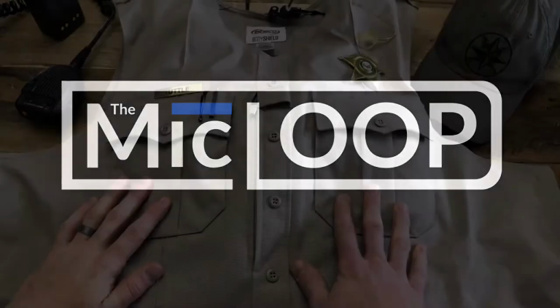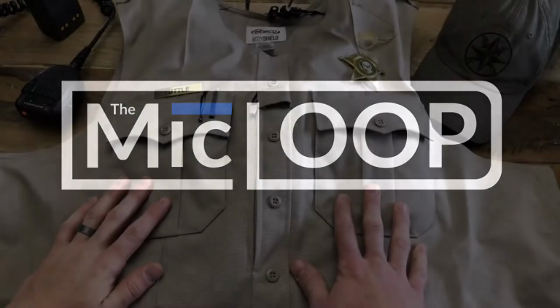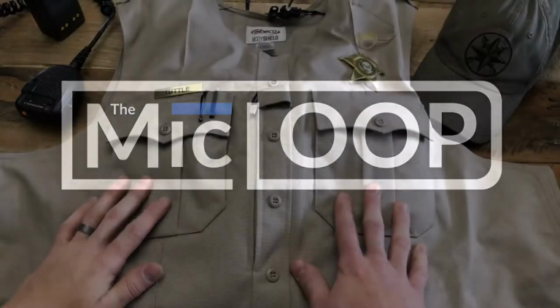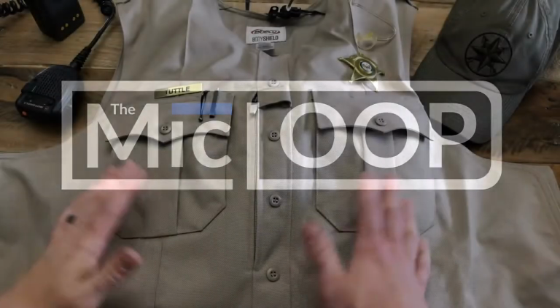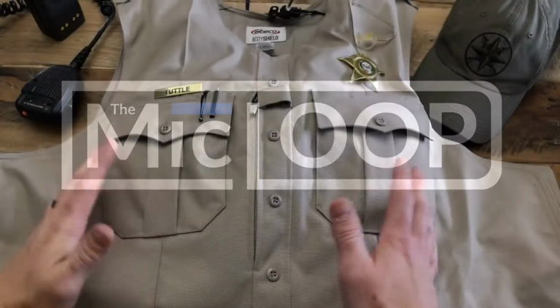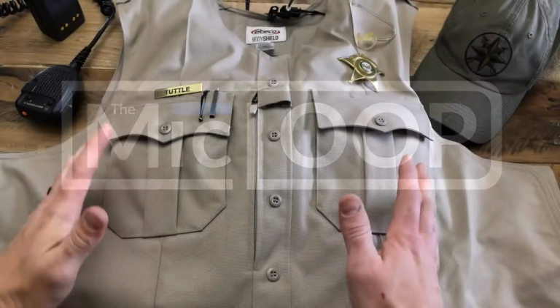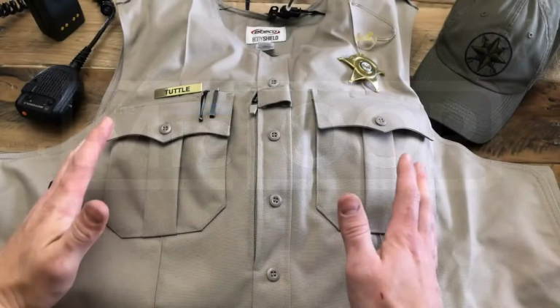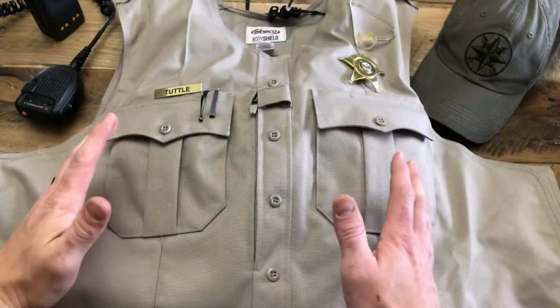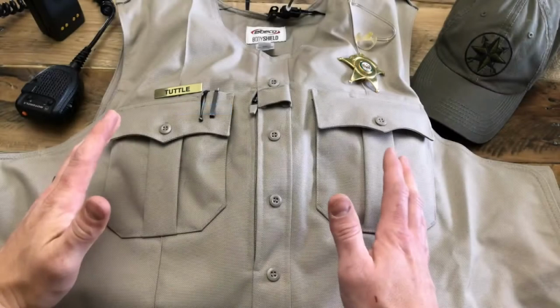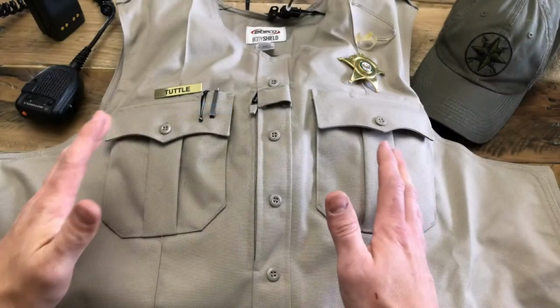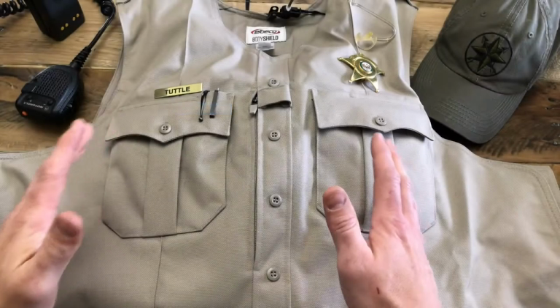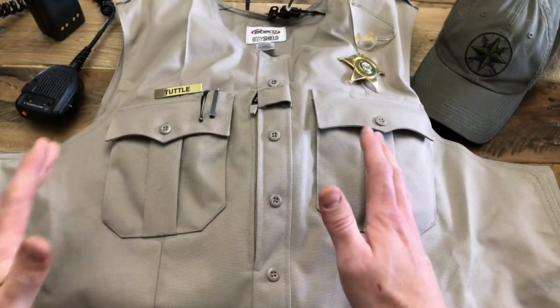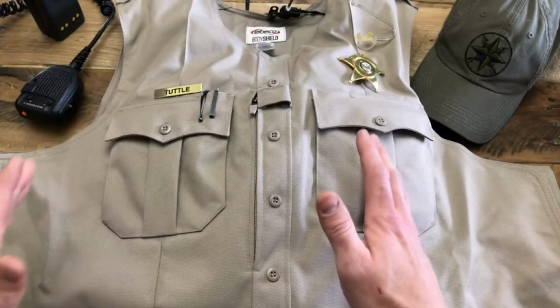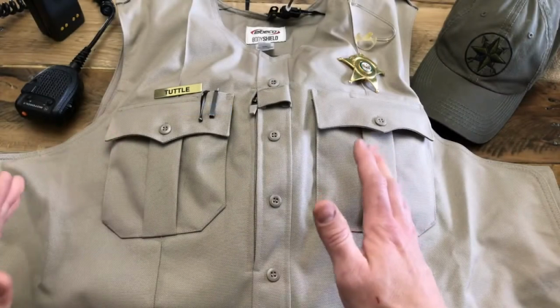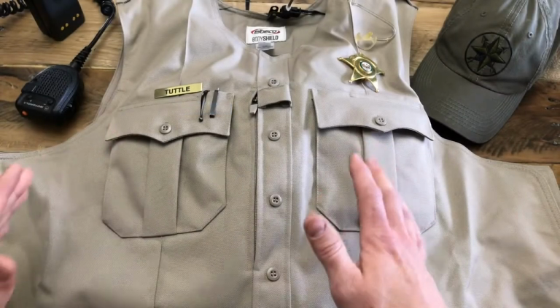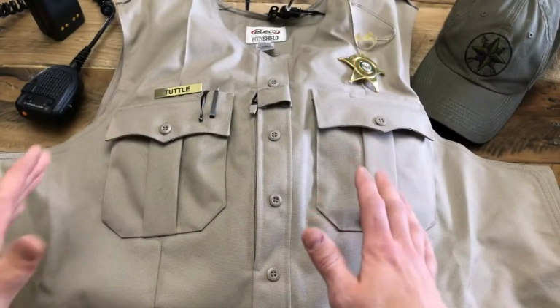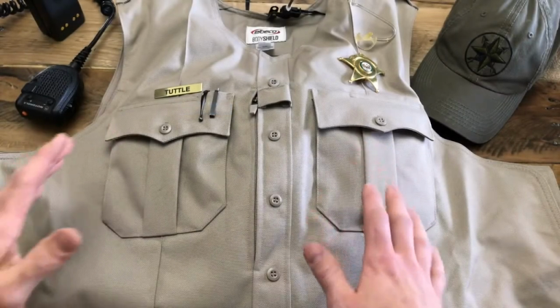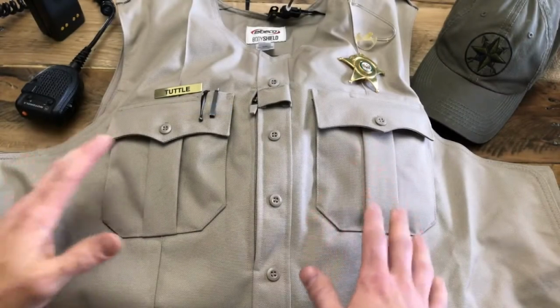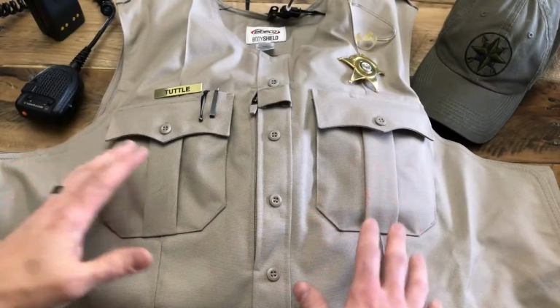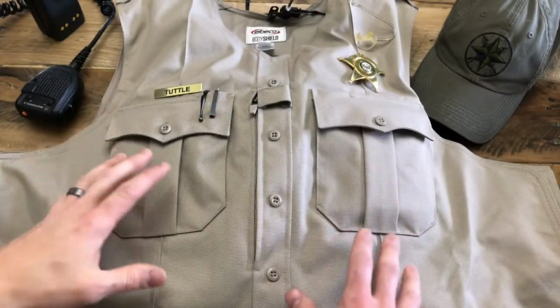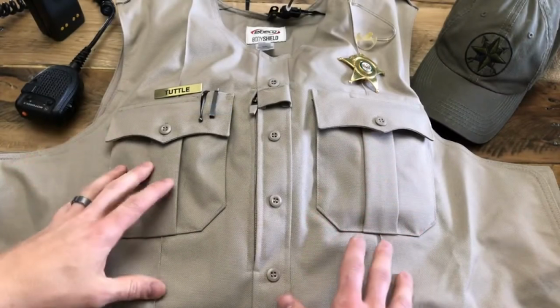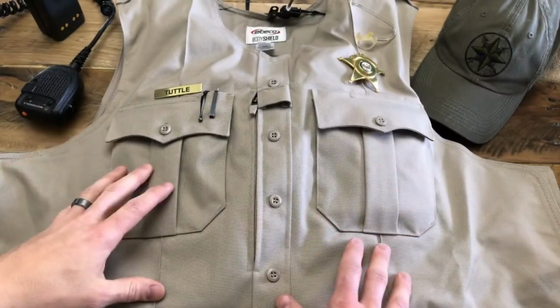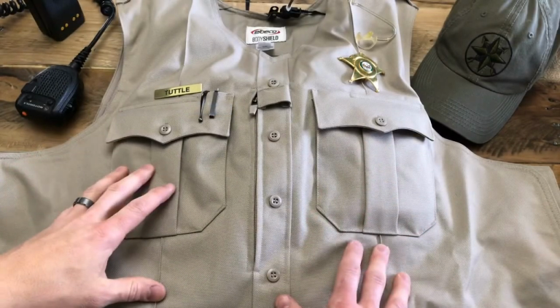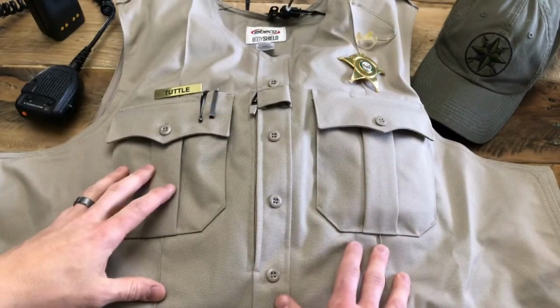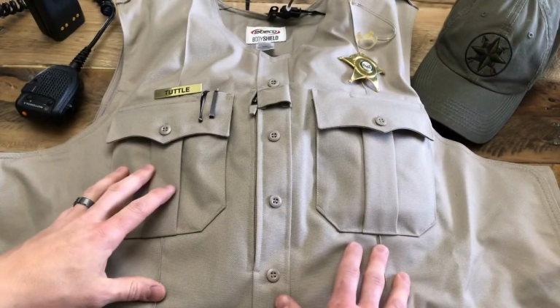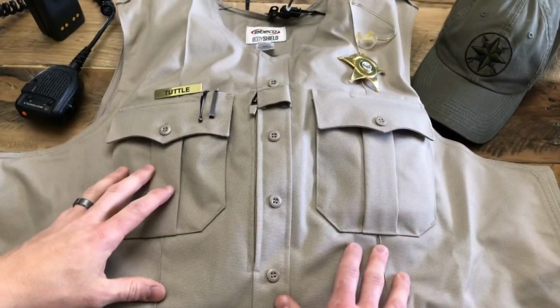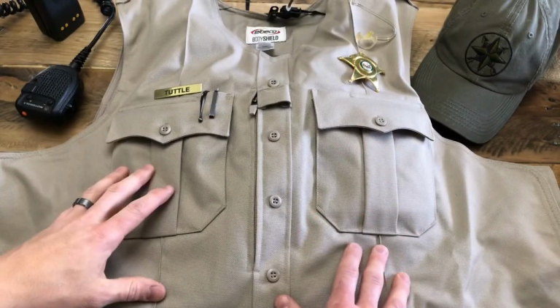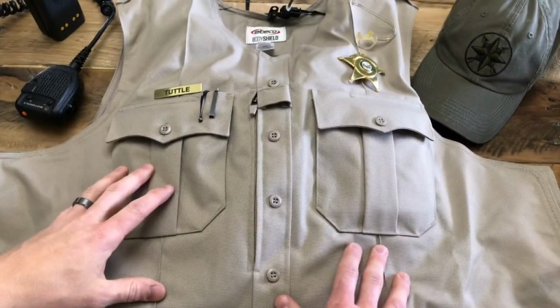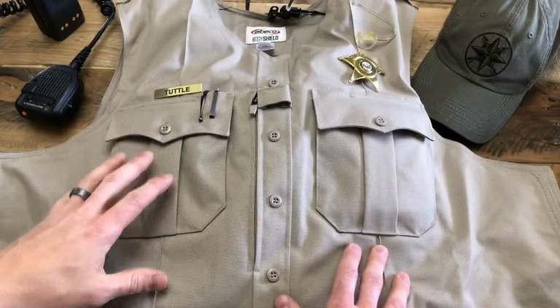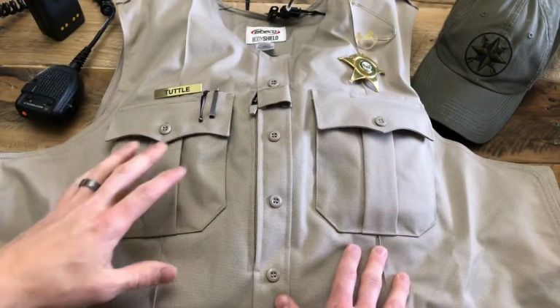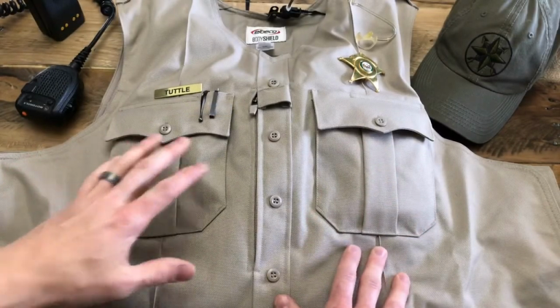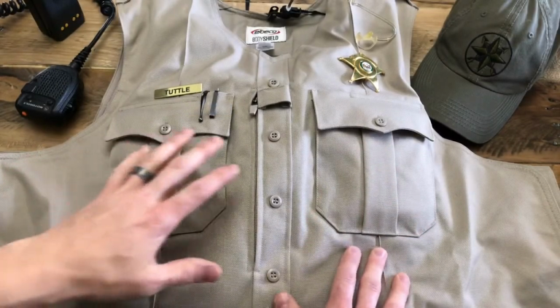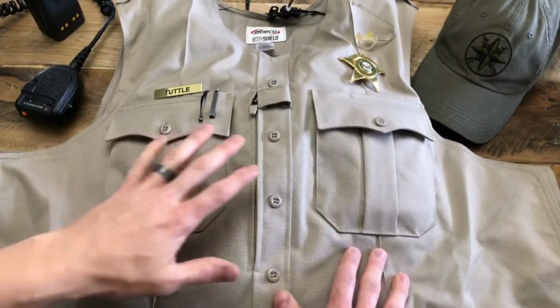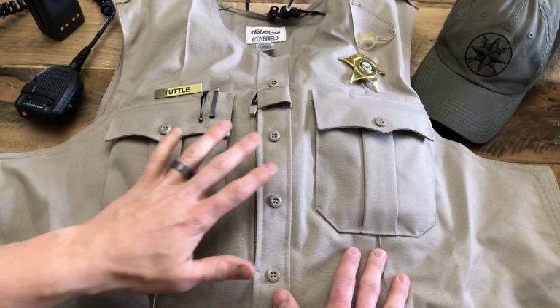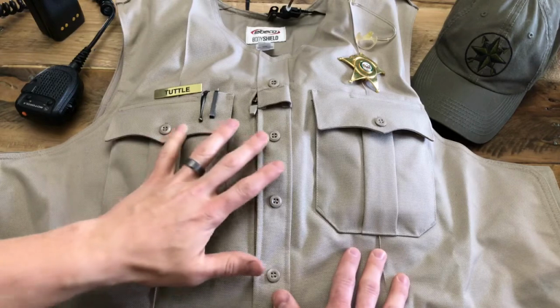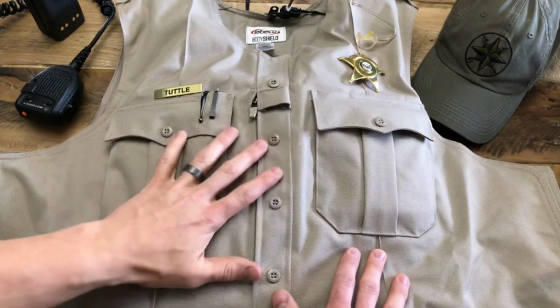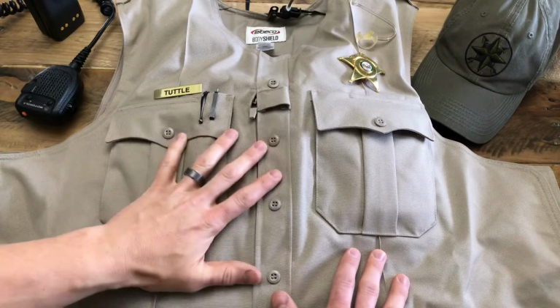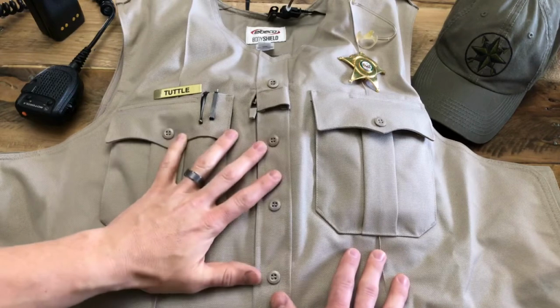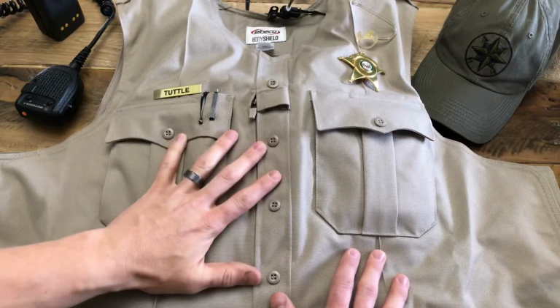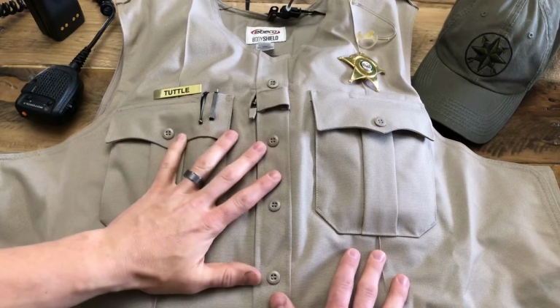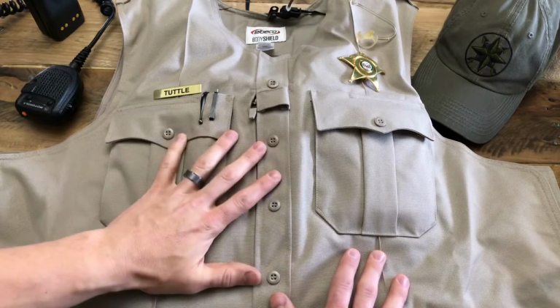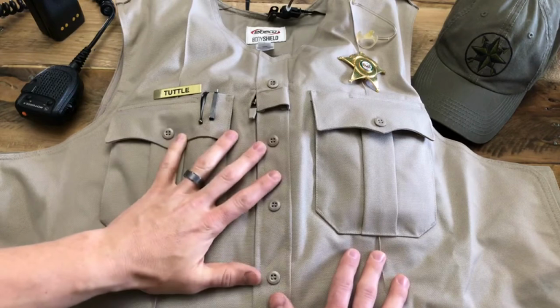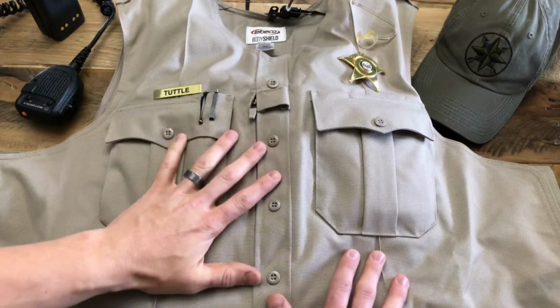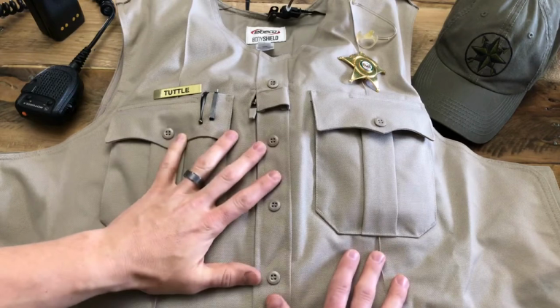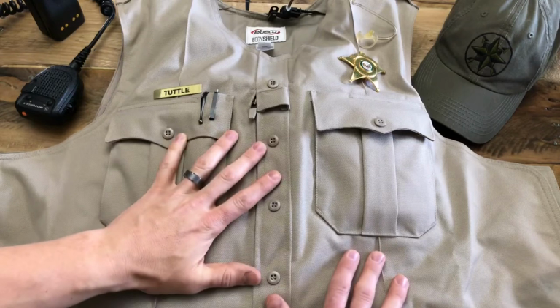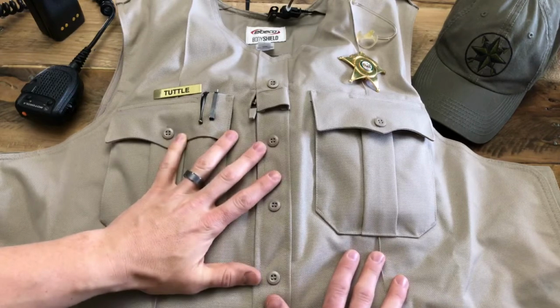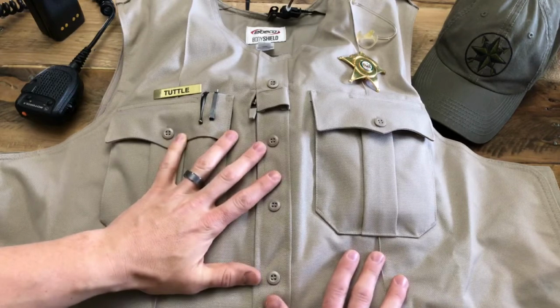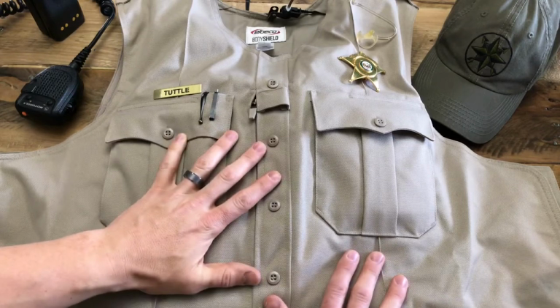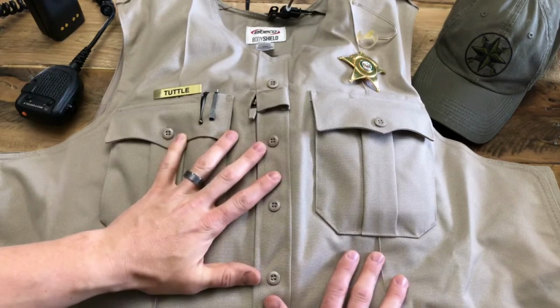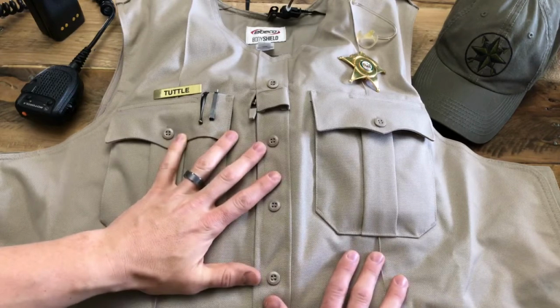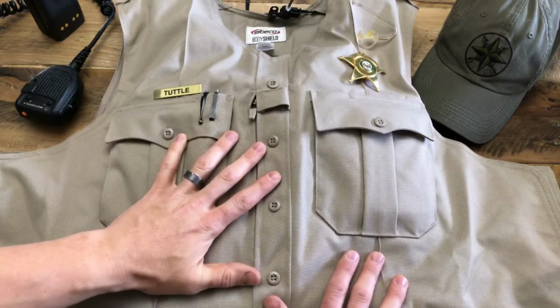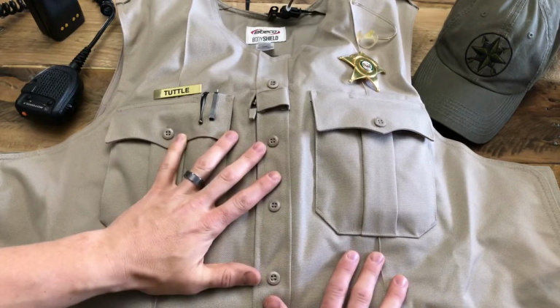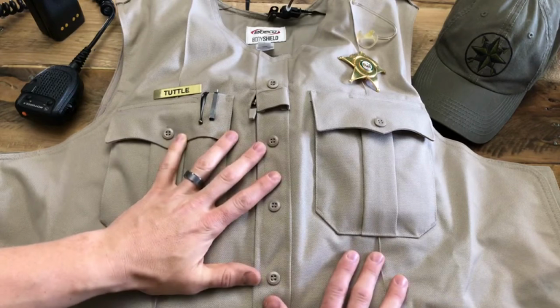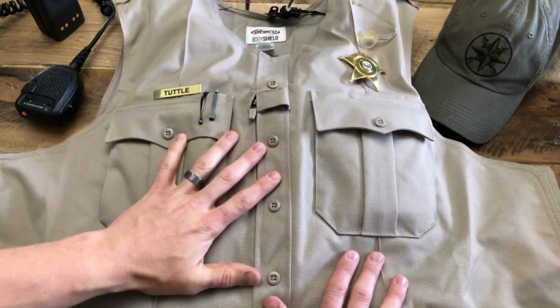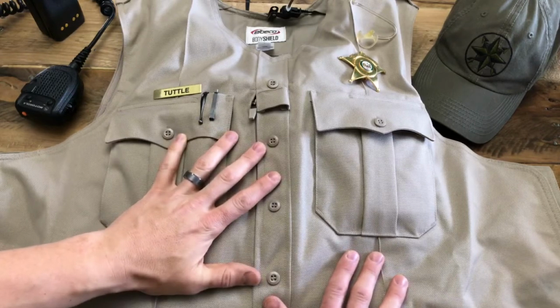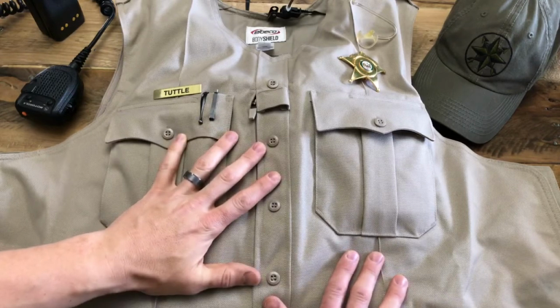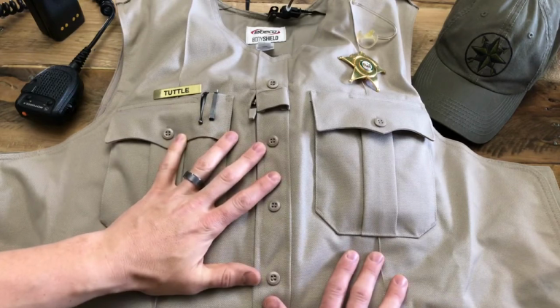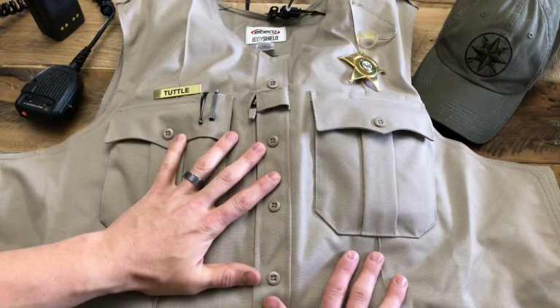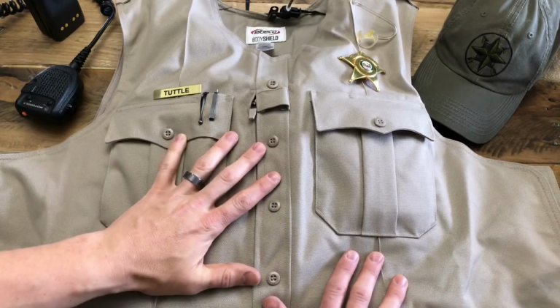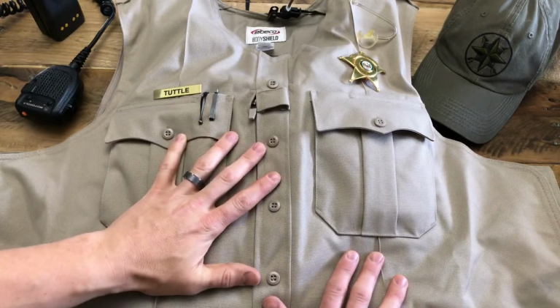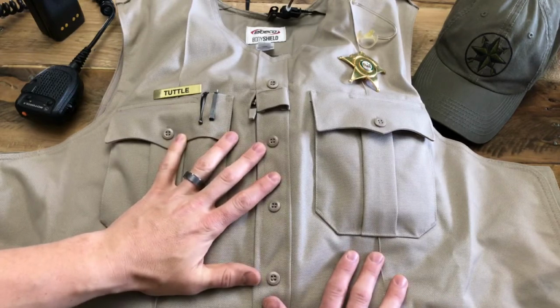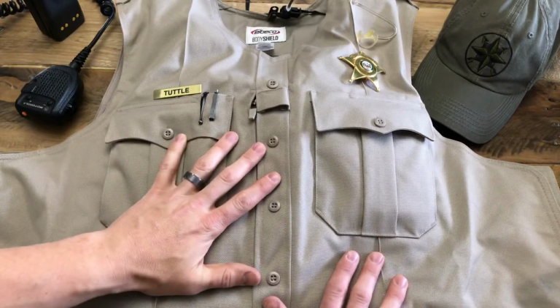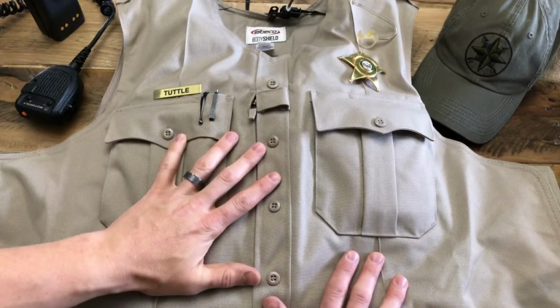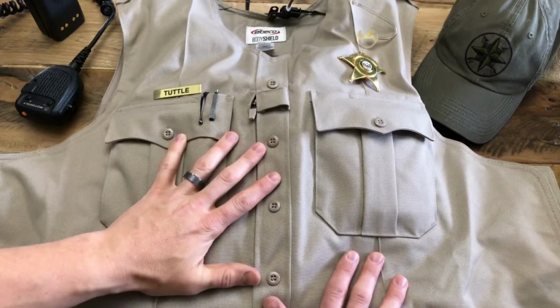Hey guys, Nick with the Mic Loop. Here's a quick tutorial showing you how to set up your mic loop when using an Elbico body shield outer carrier.